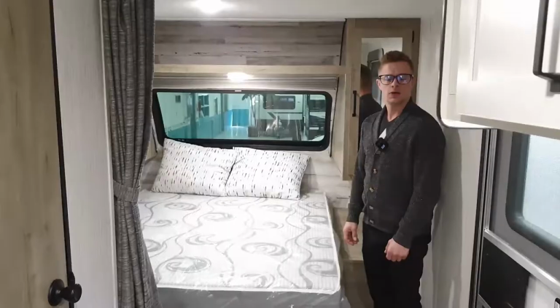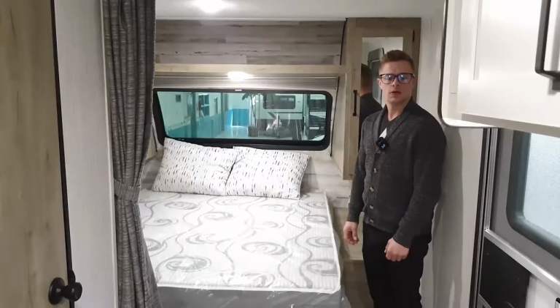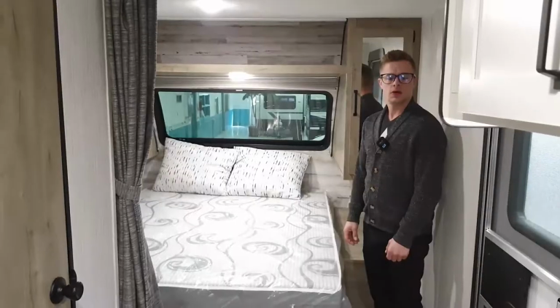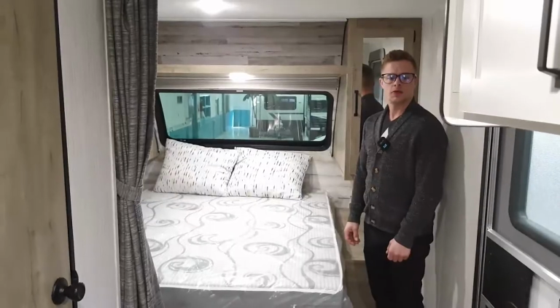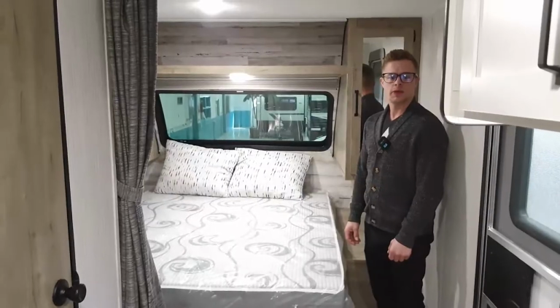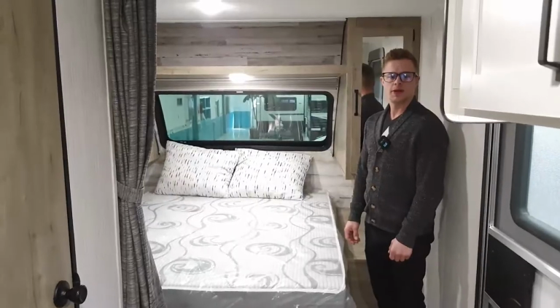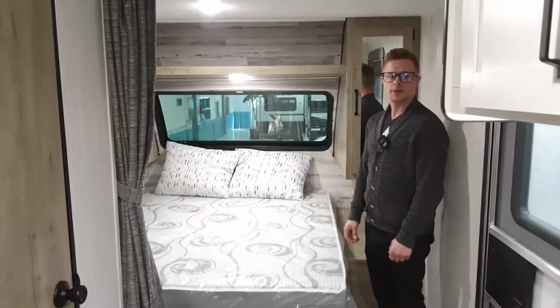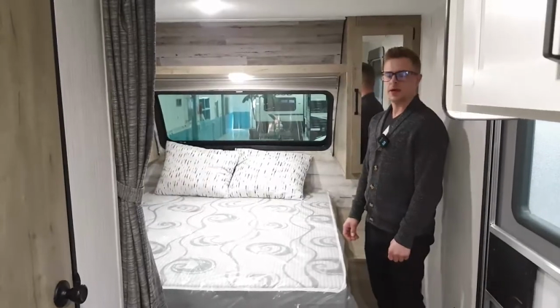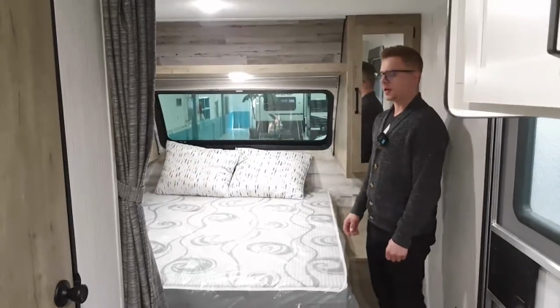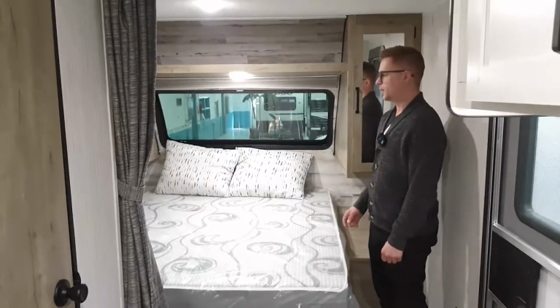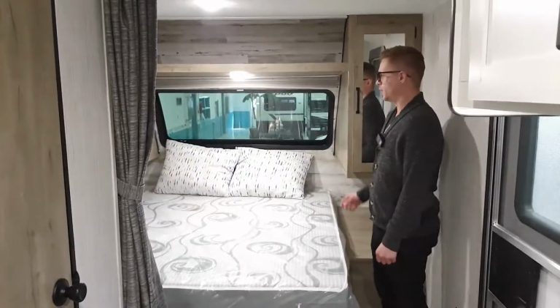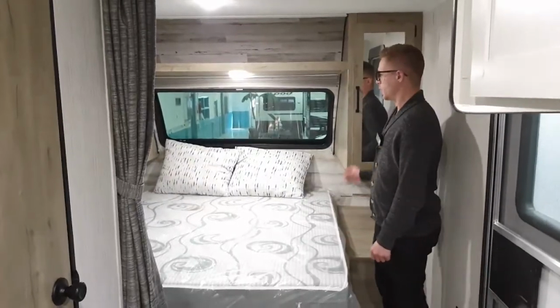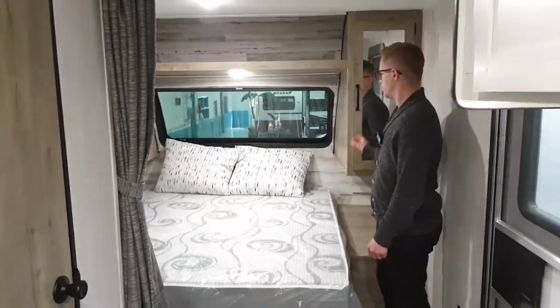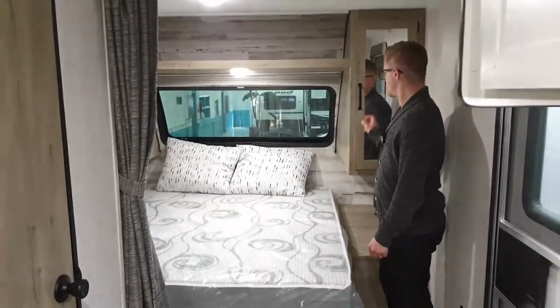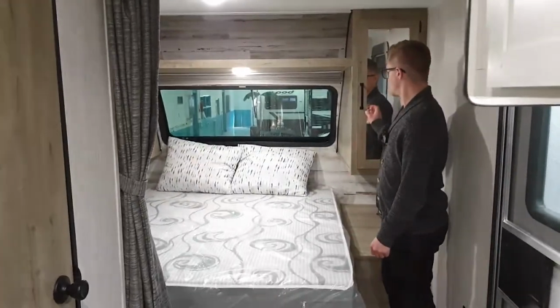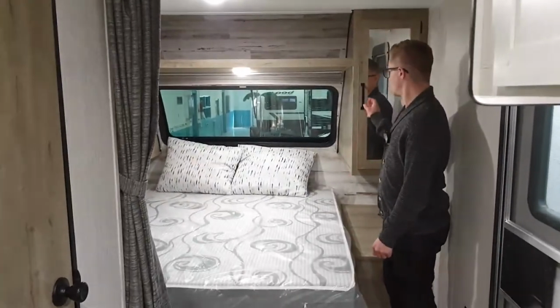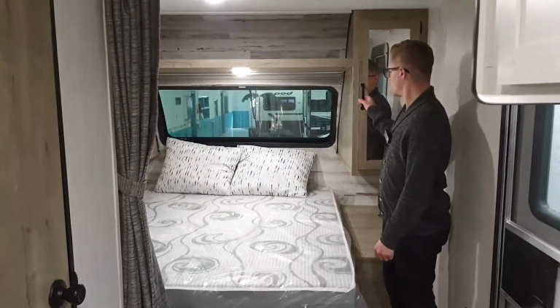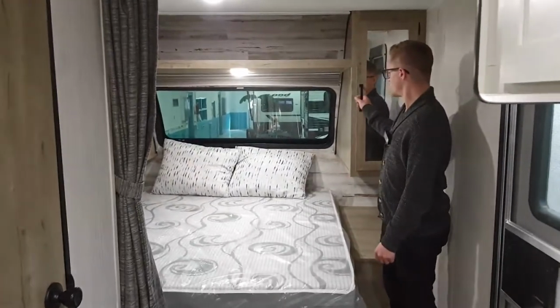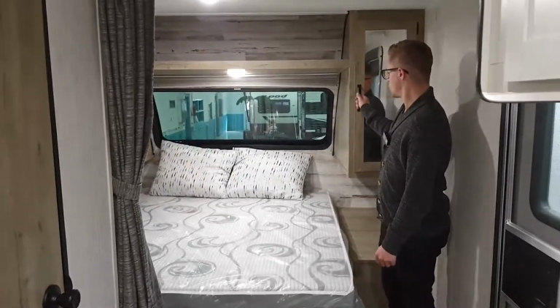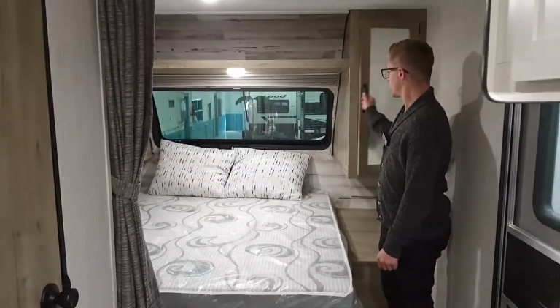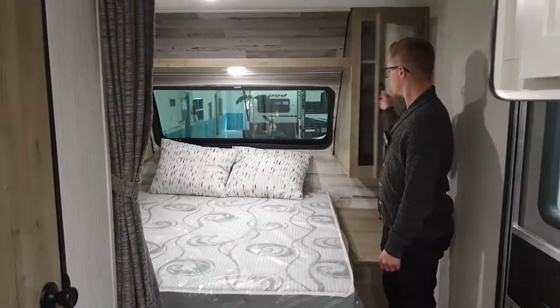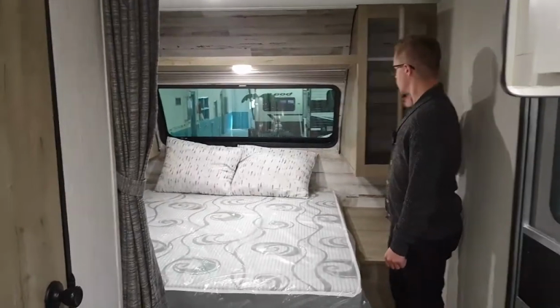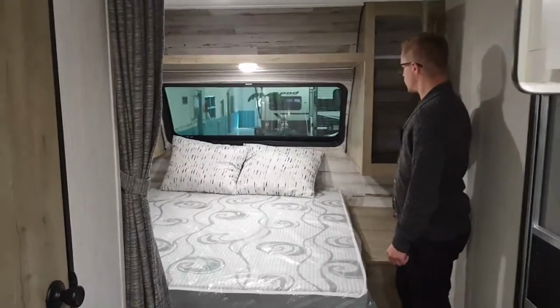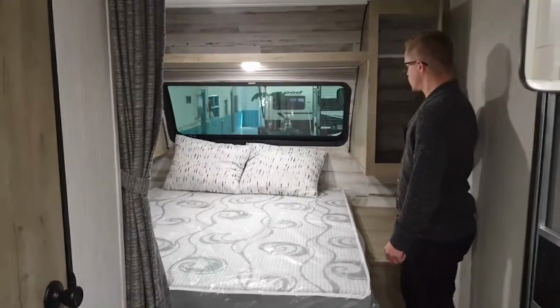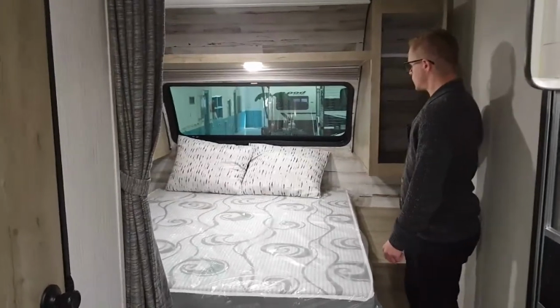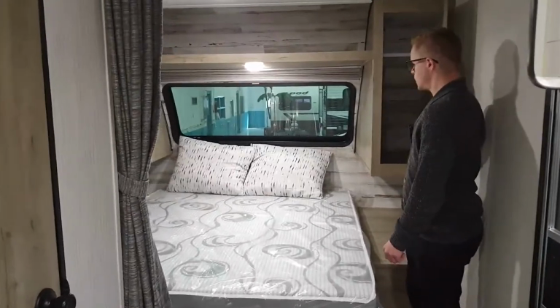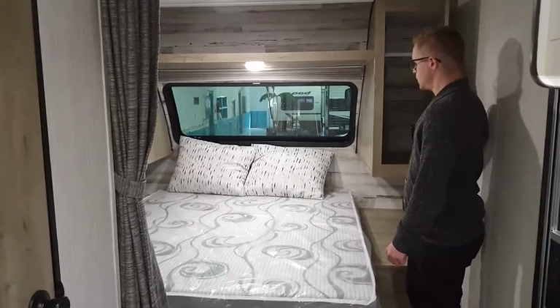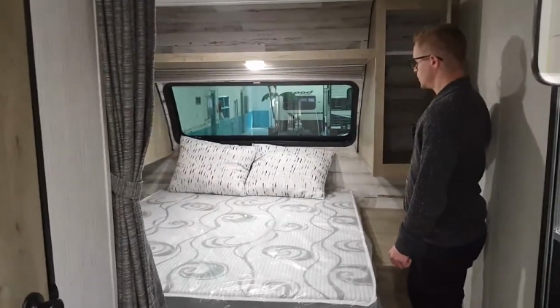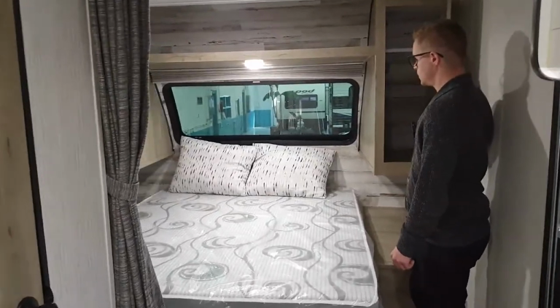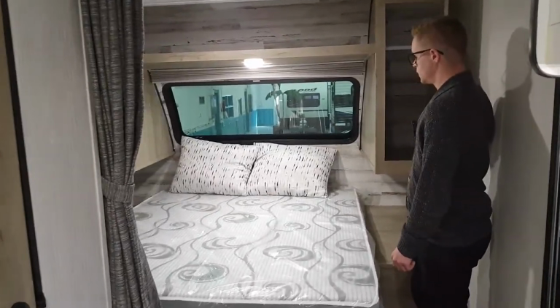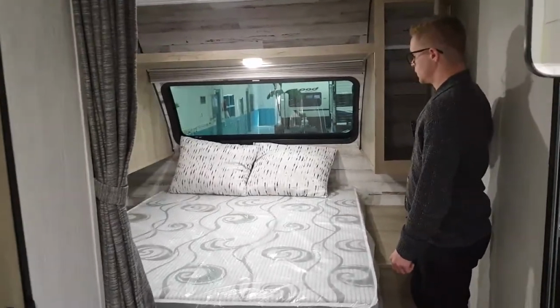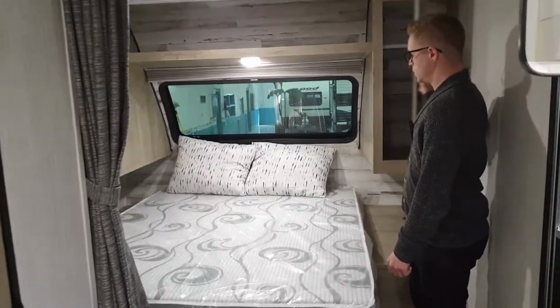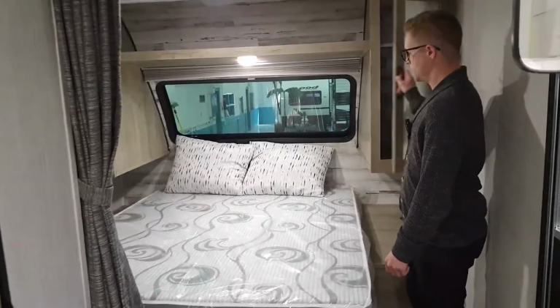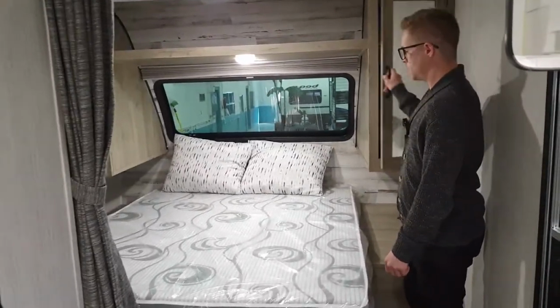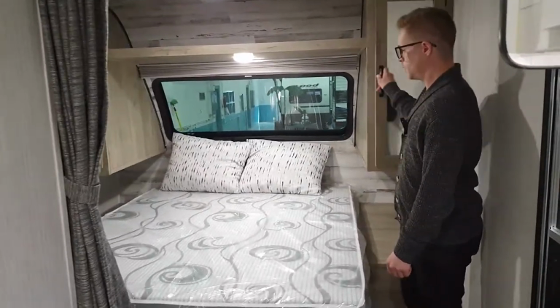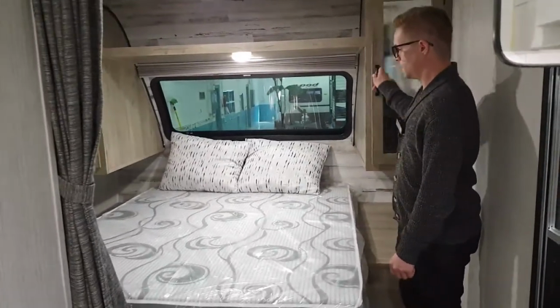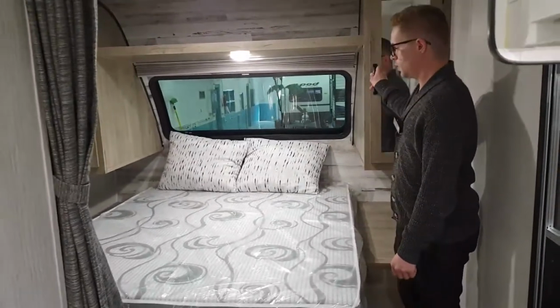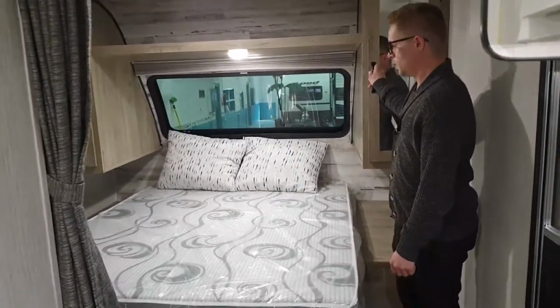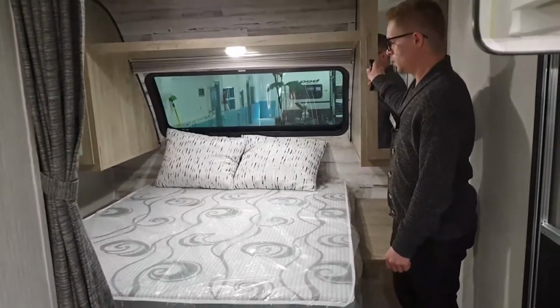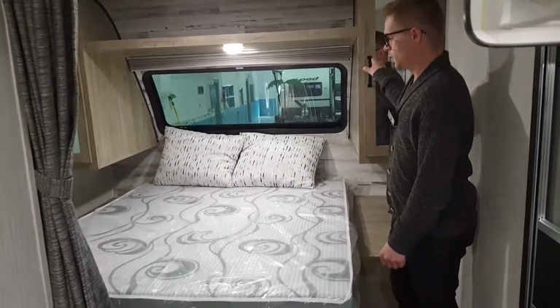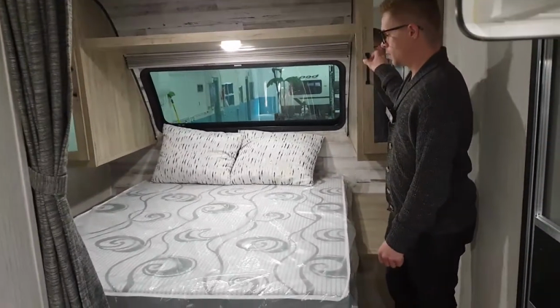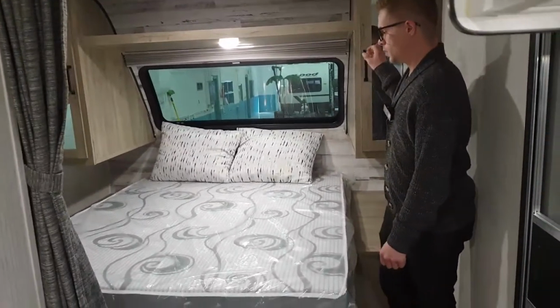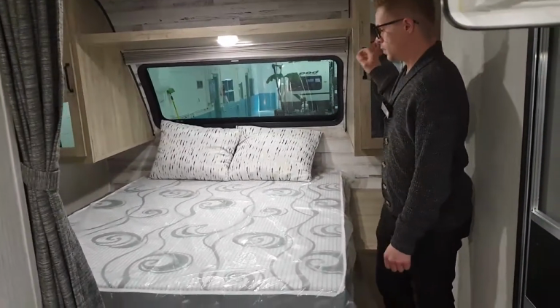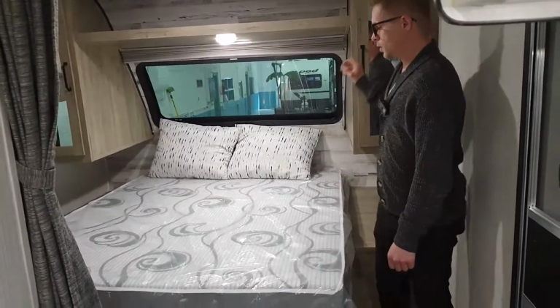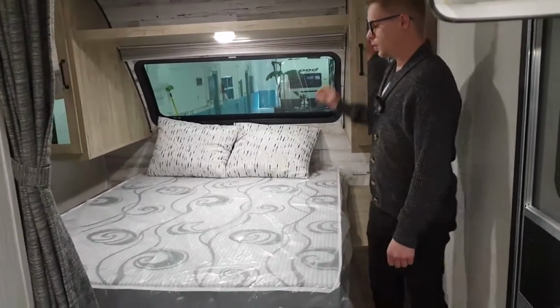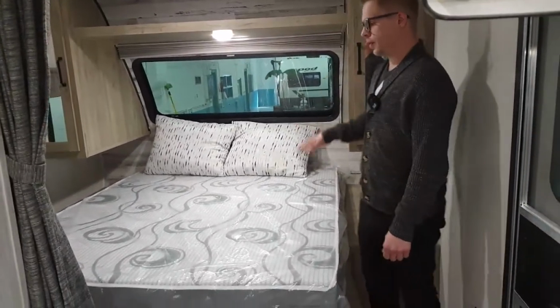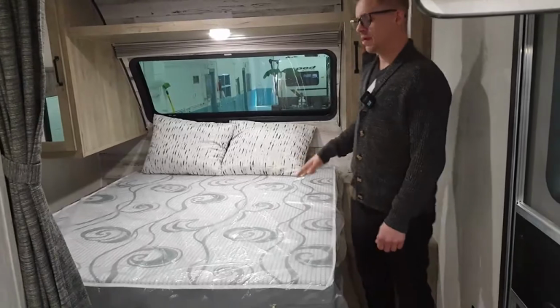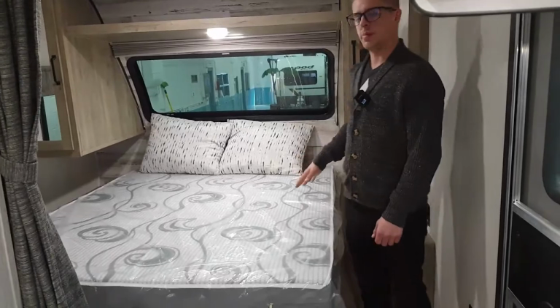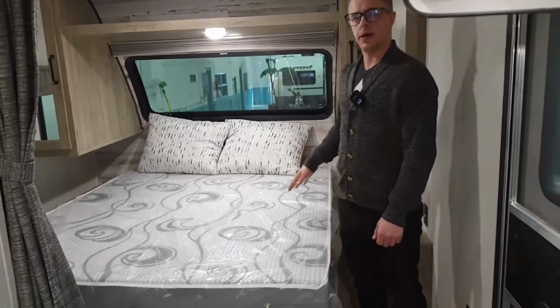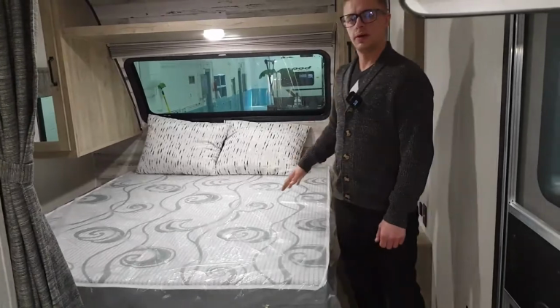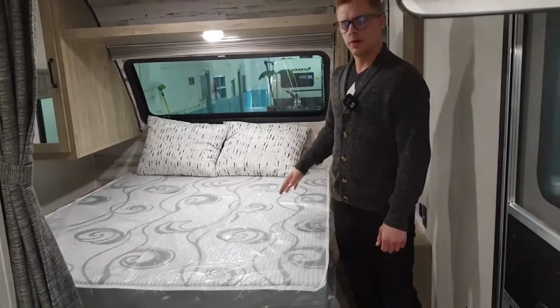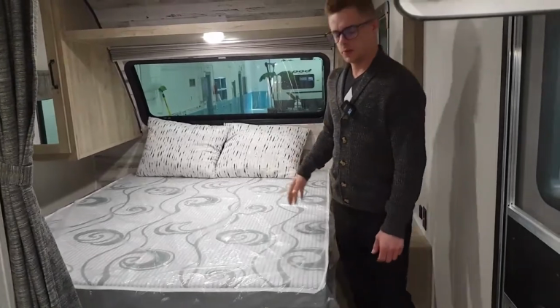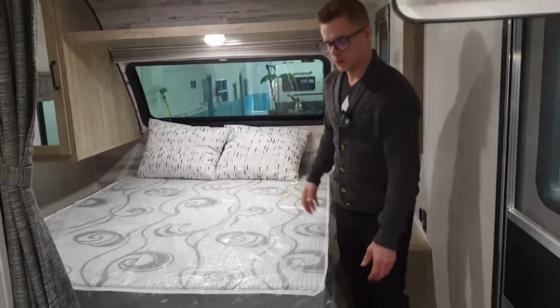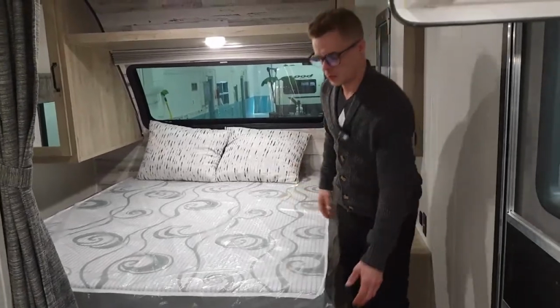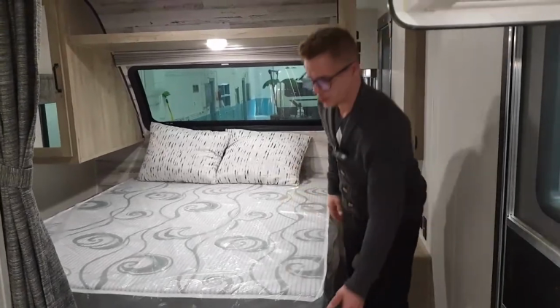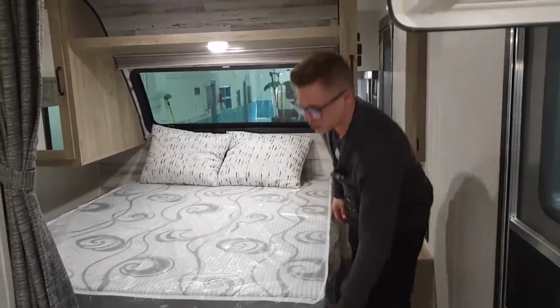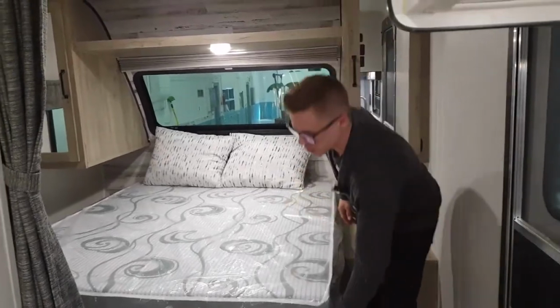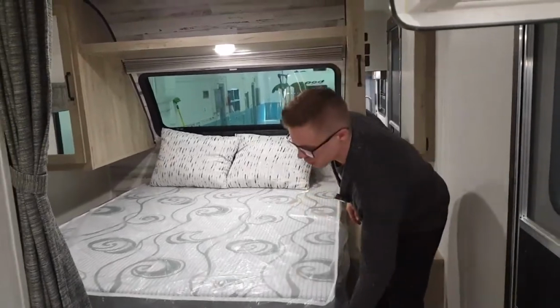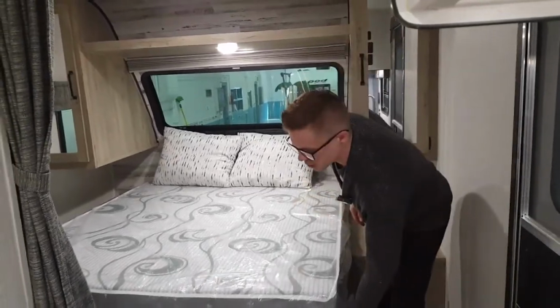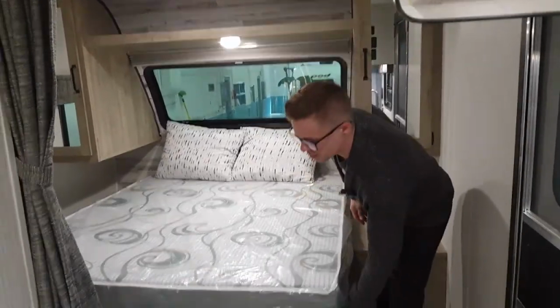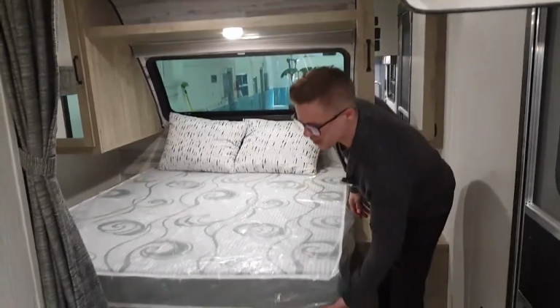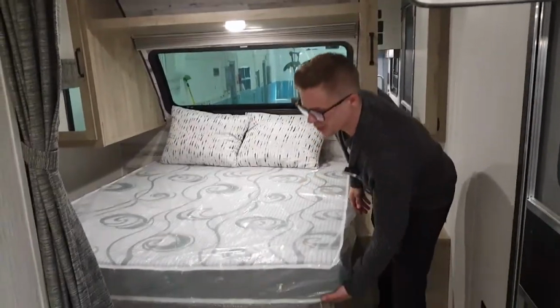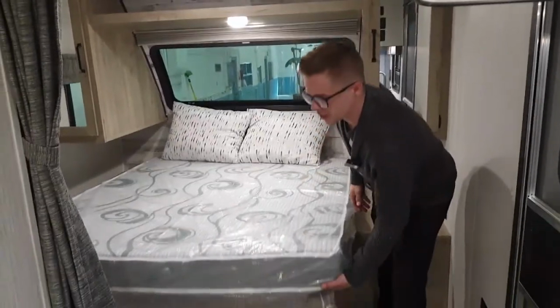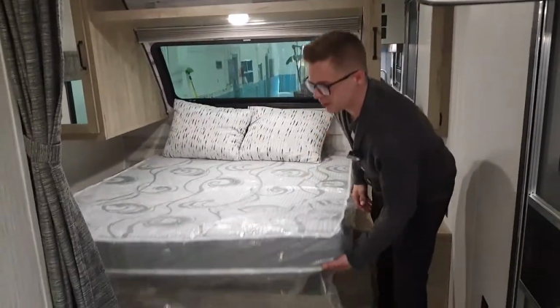Over by the bed, there are two wardrobe closets and a queen bed with storage beneath it.